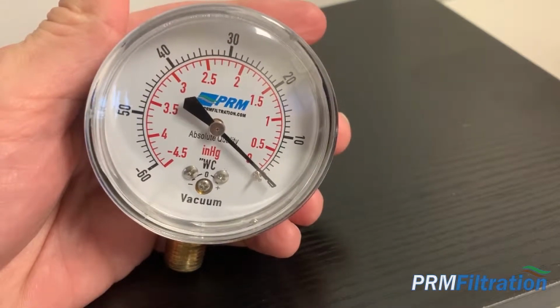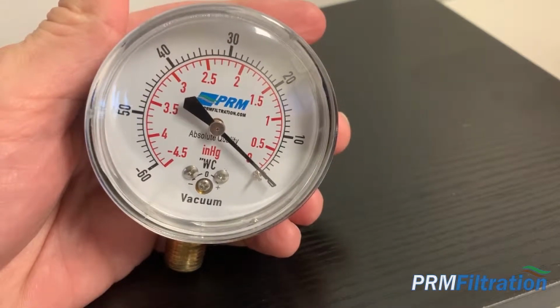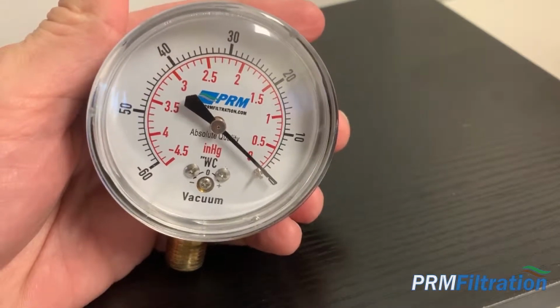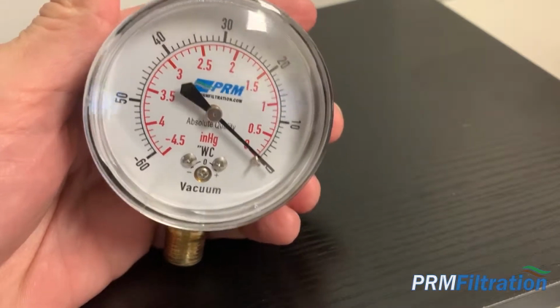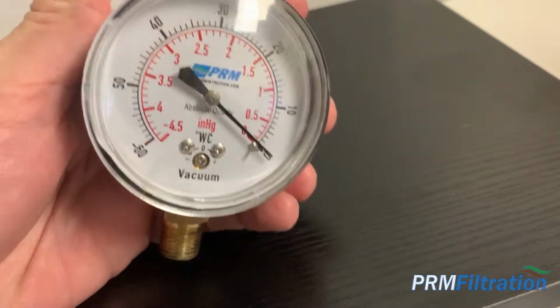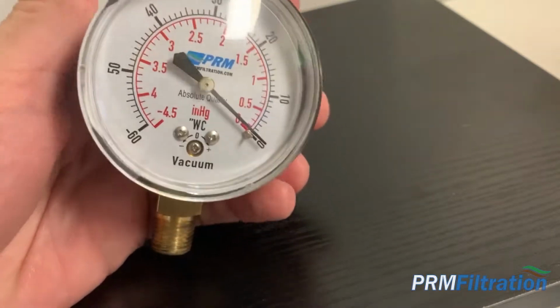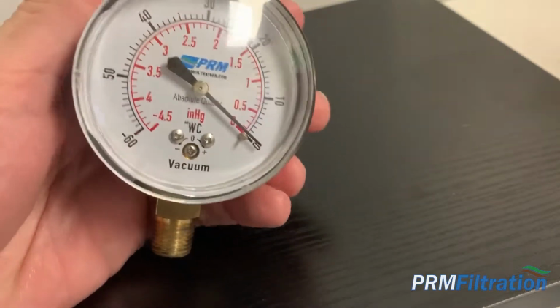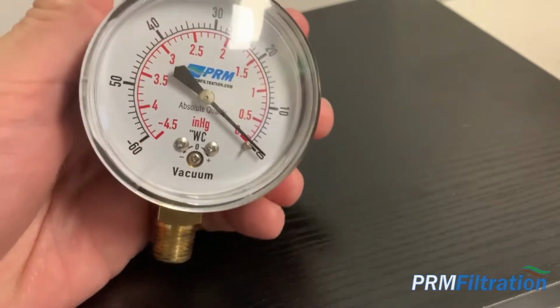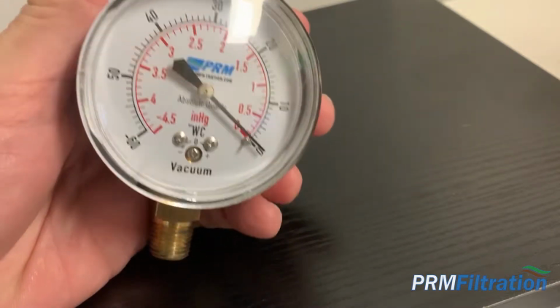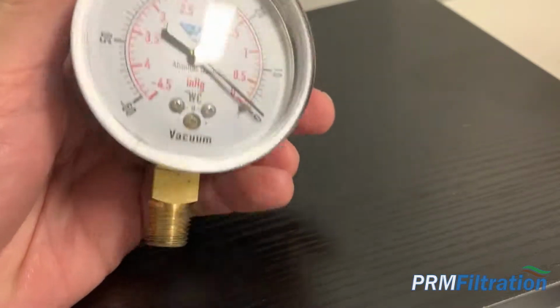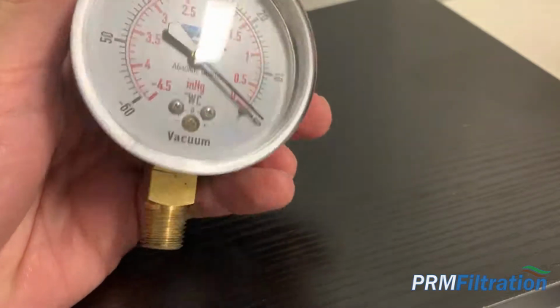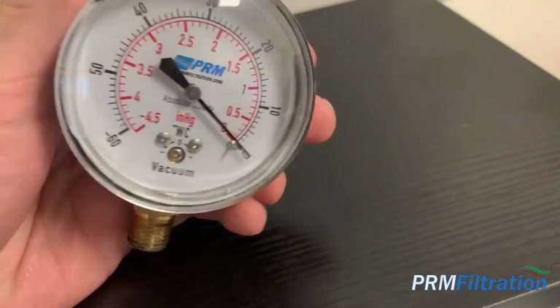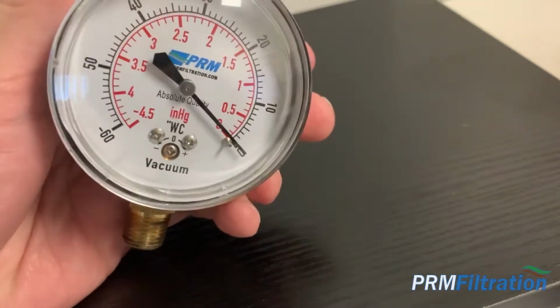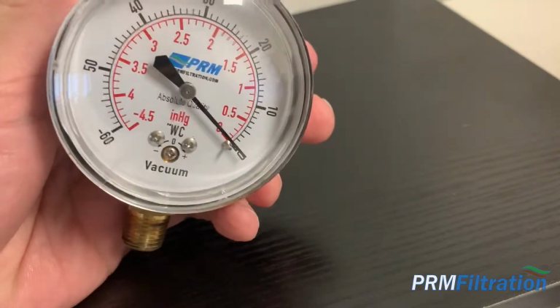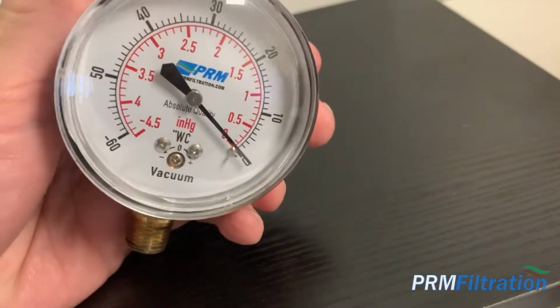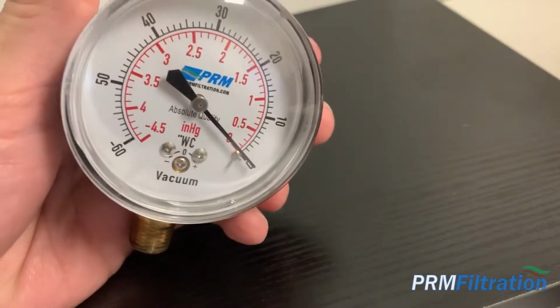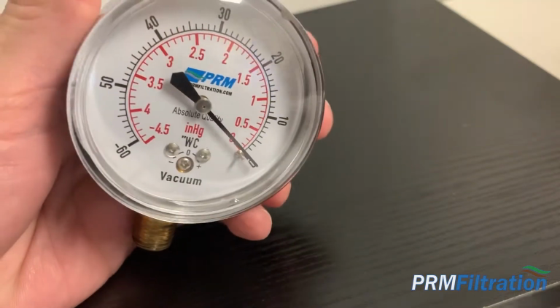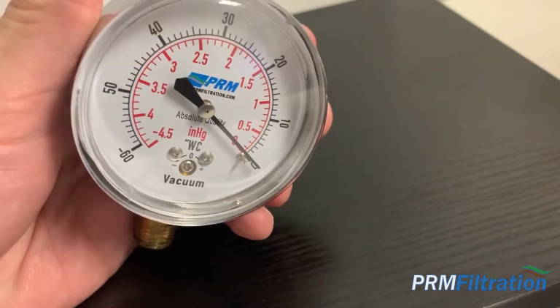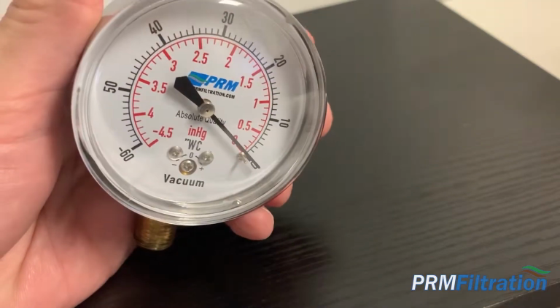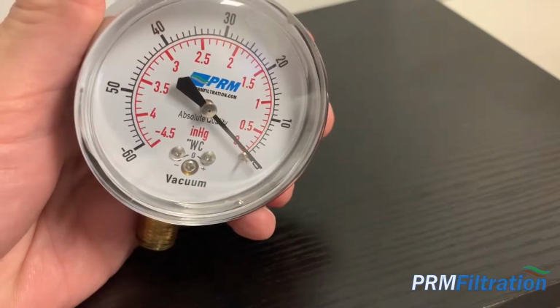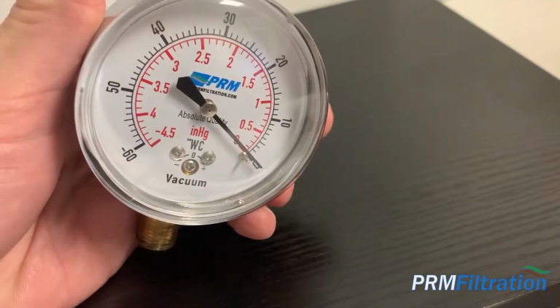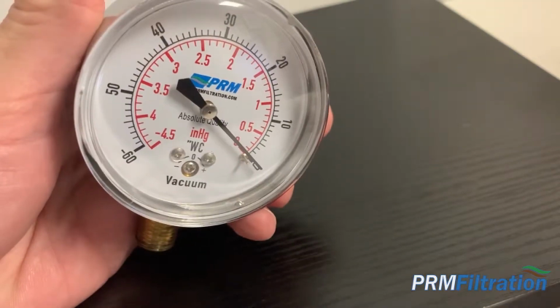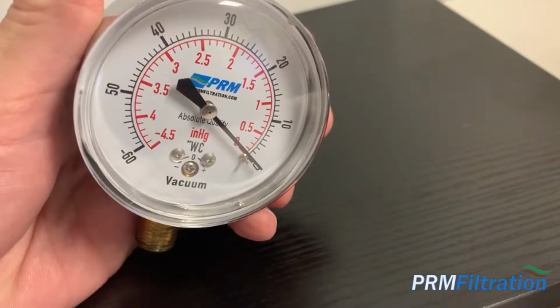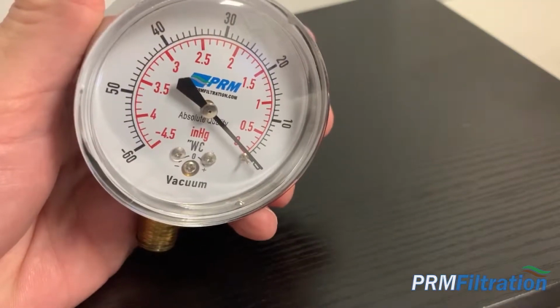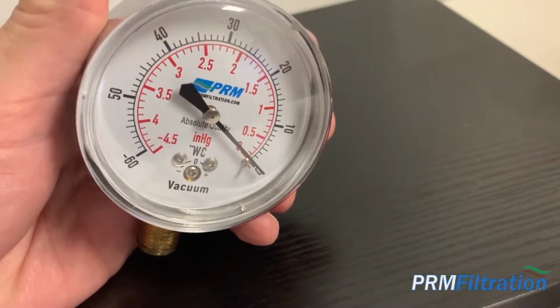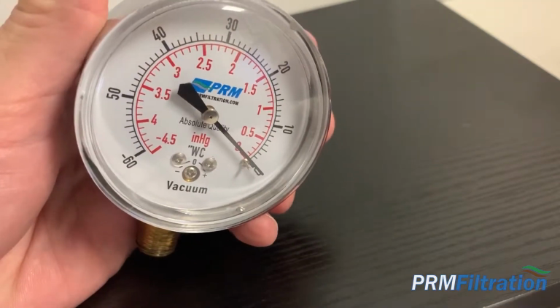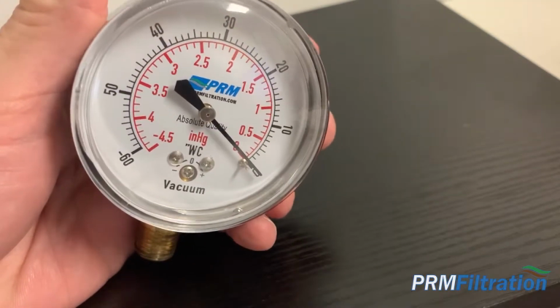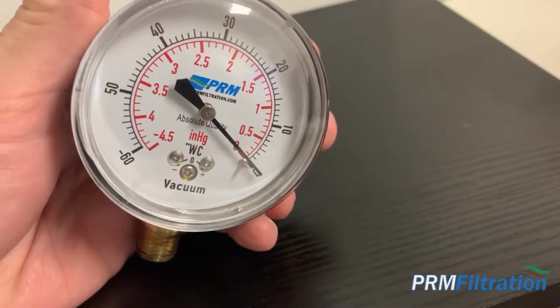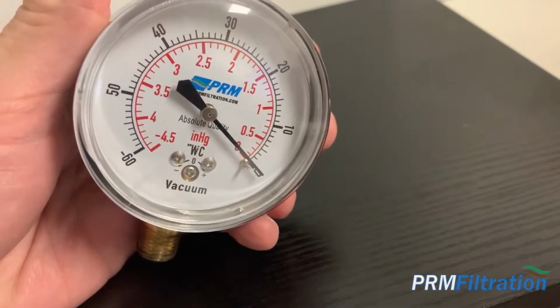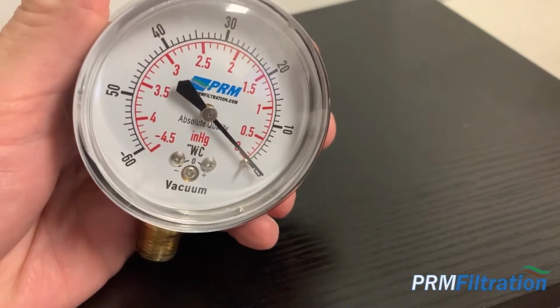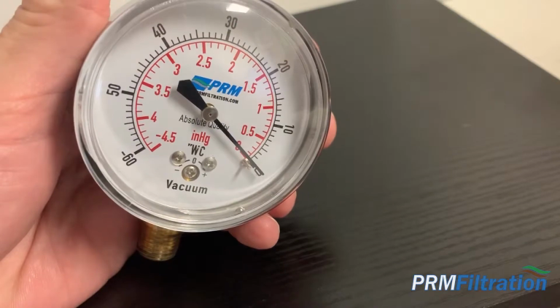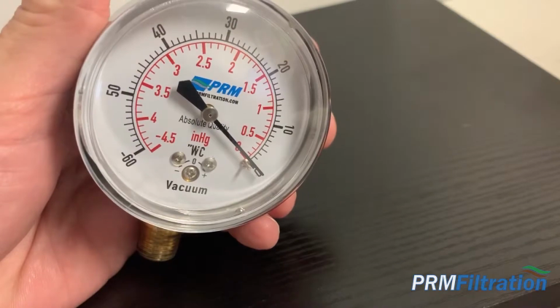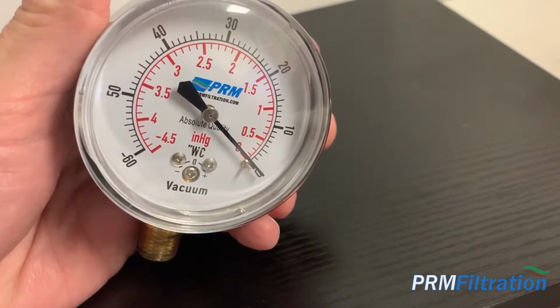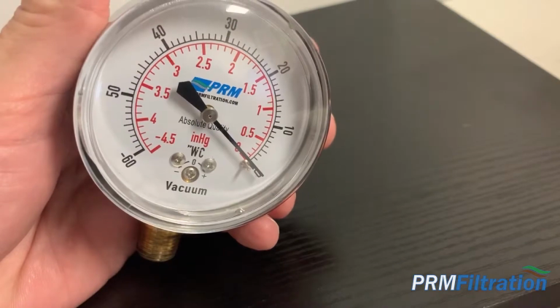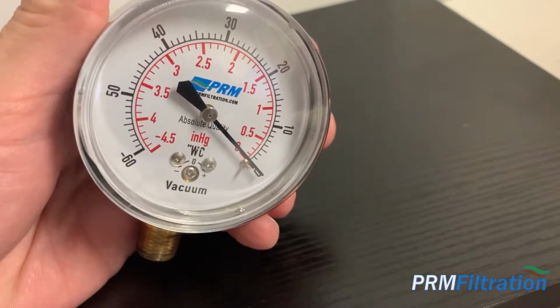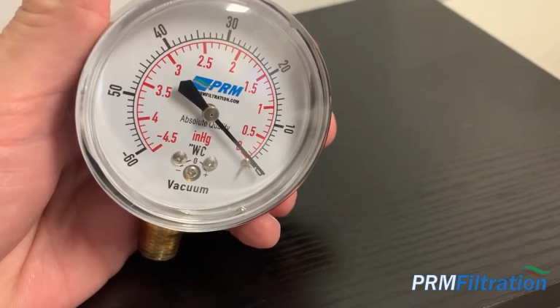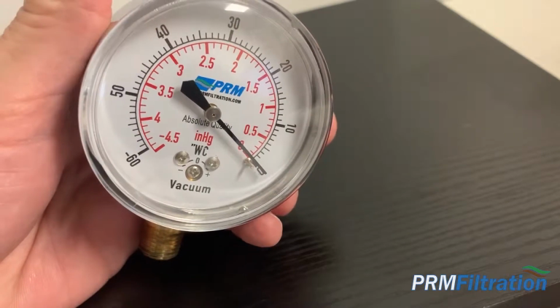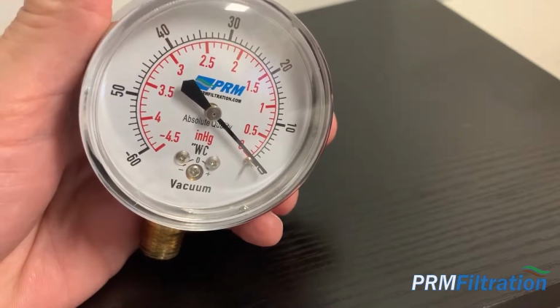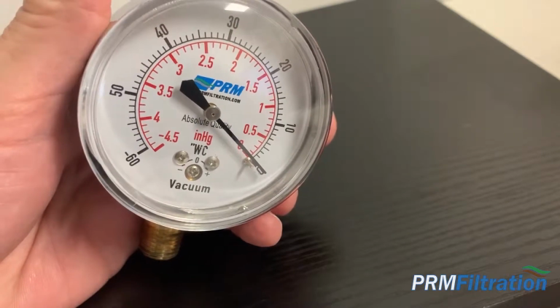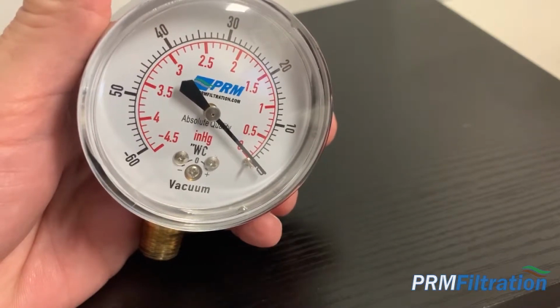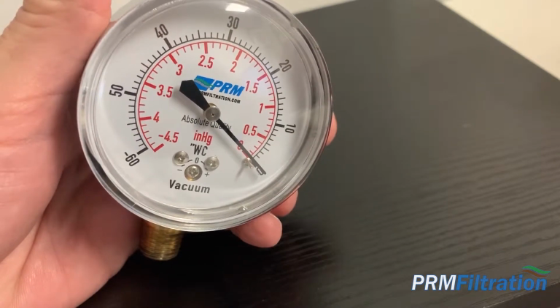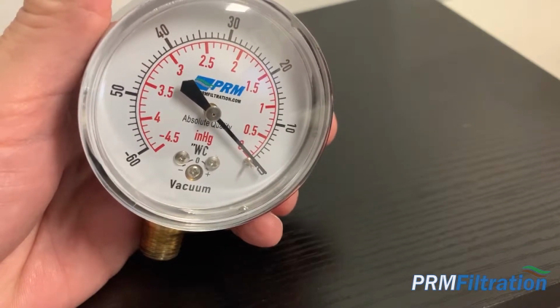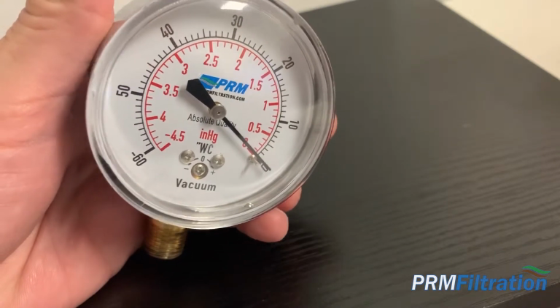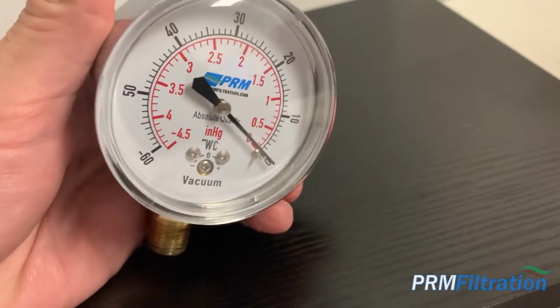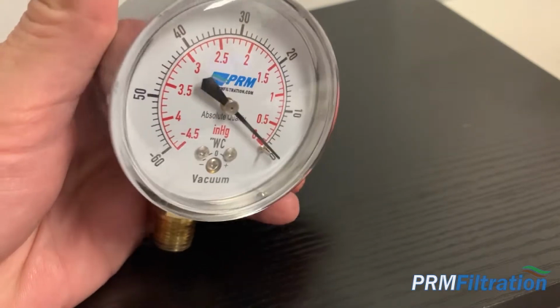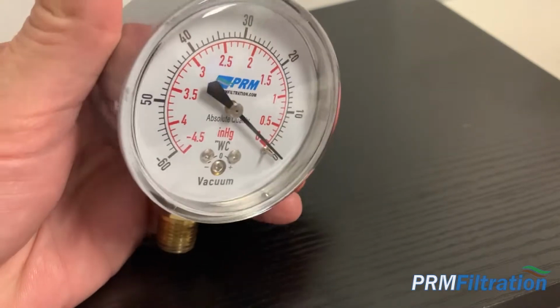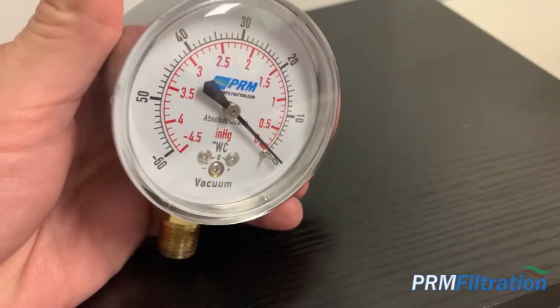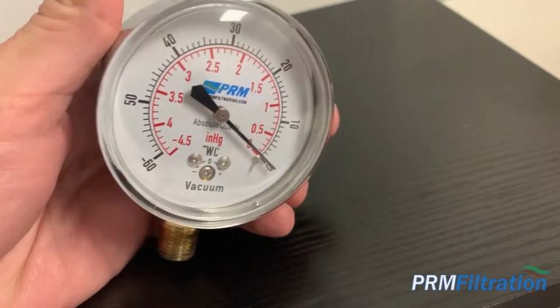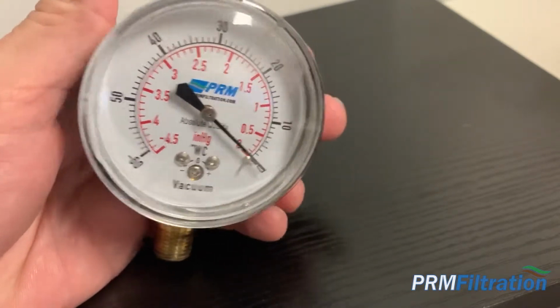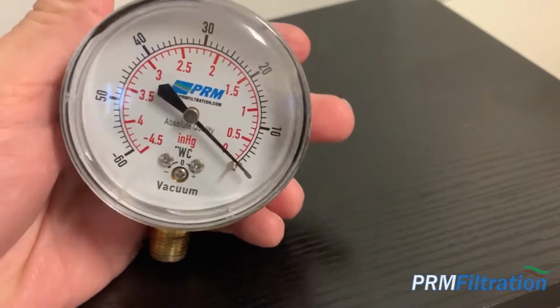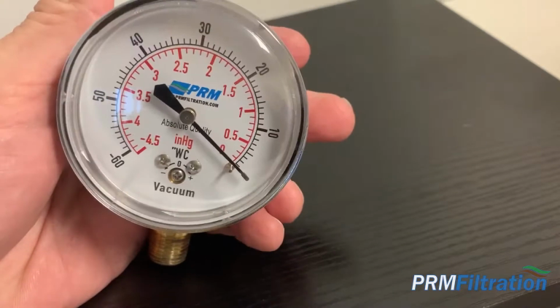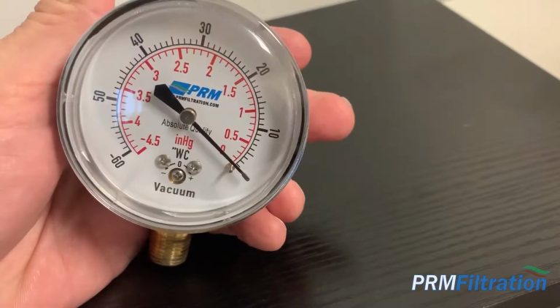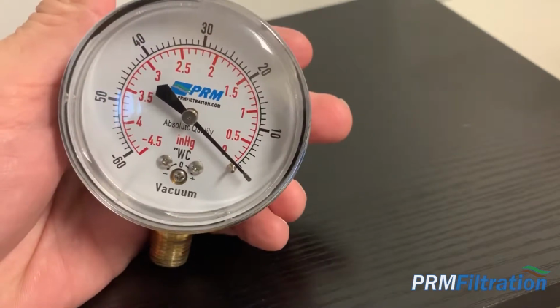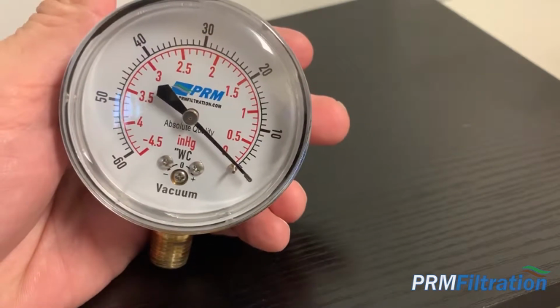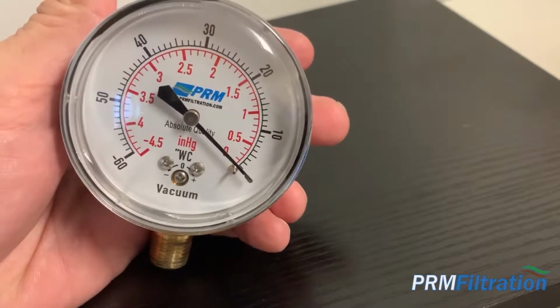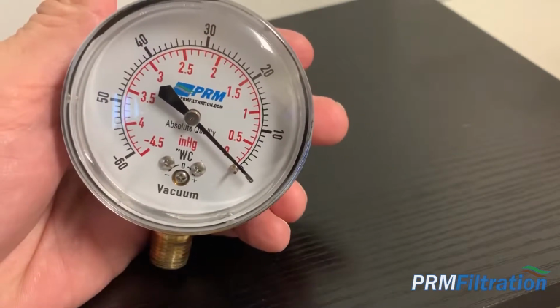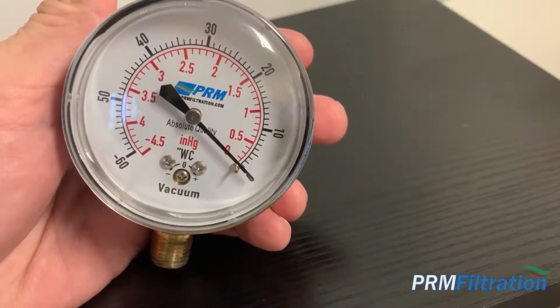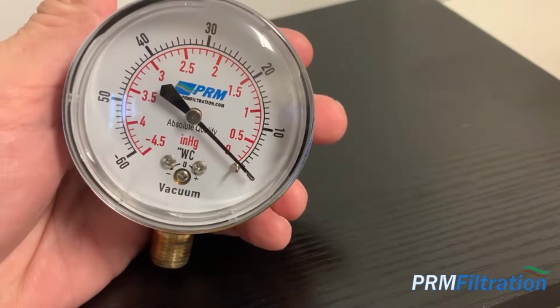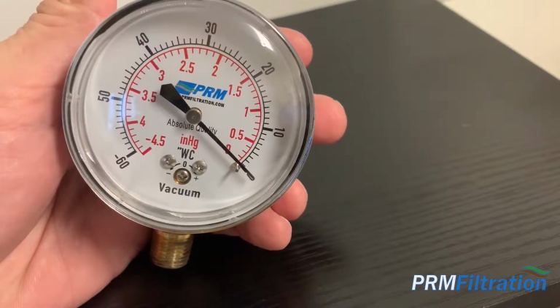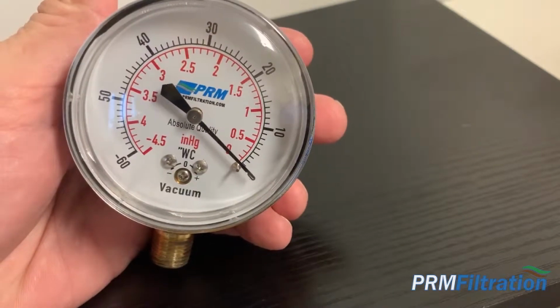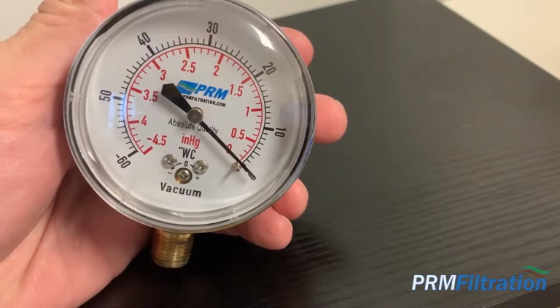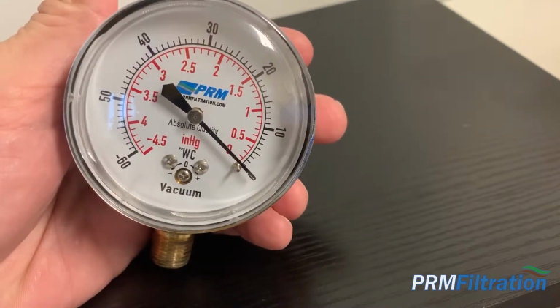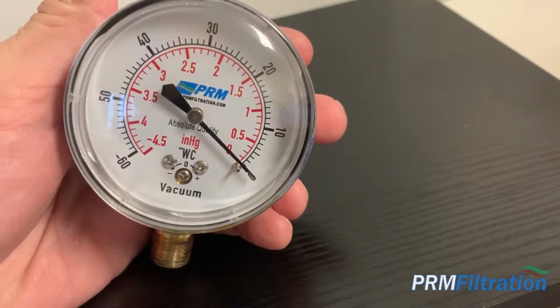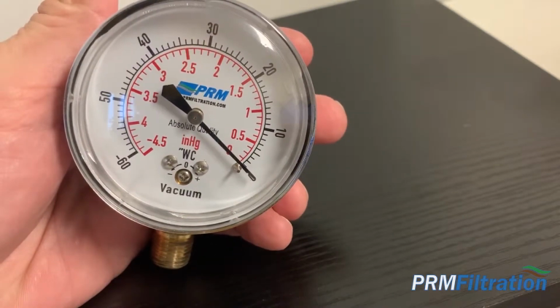You can find pressure gauges and vacuum gauges at shop.prmfiltration.com. Have a good day.